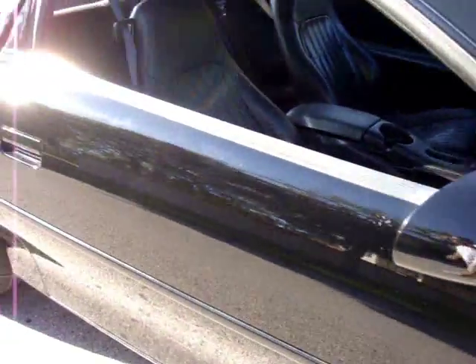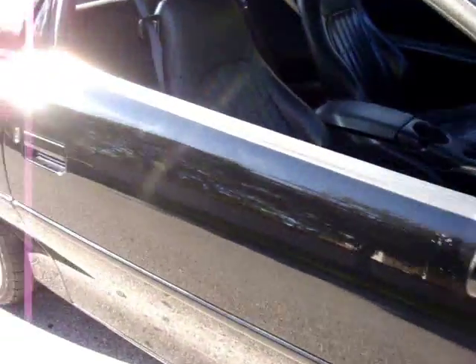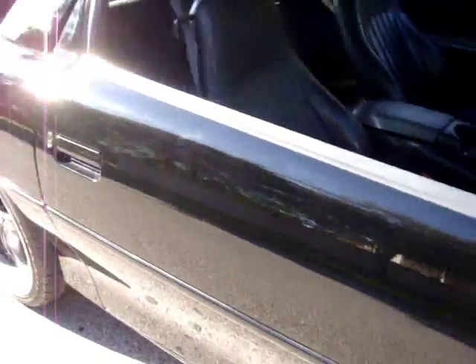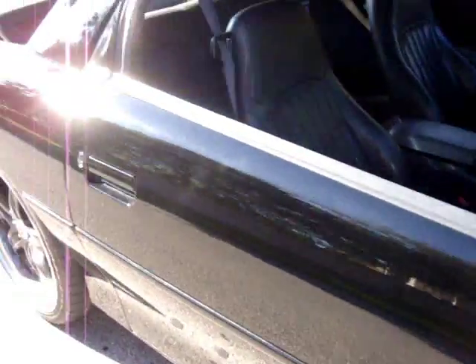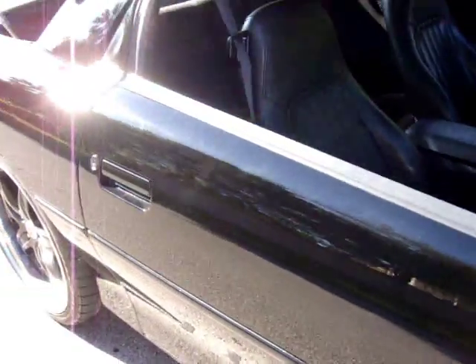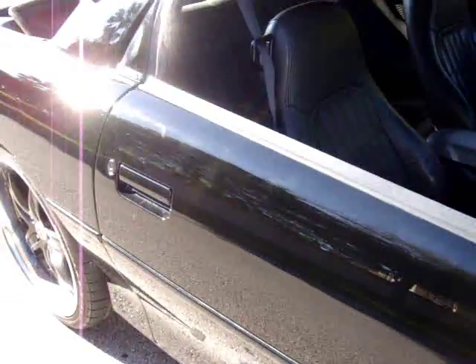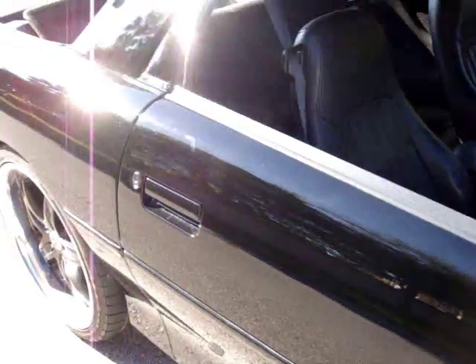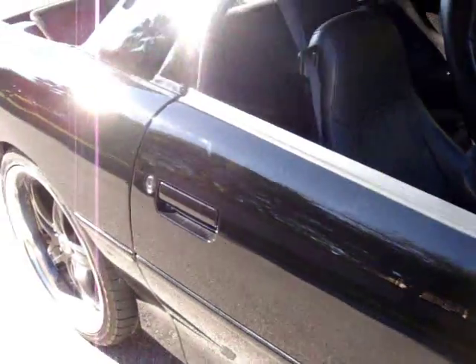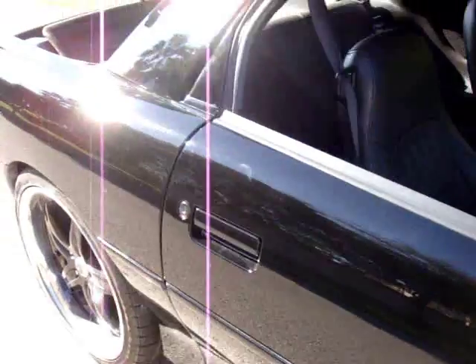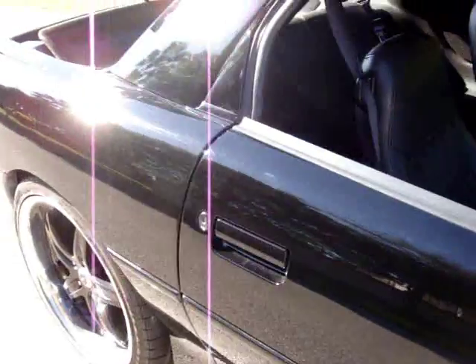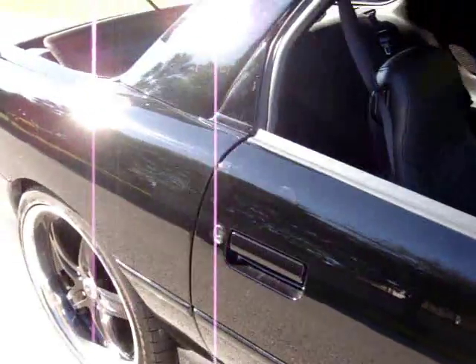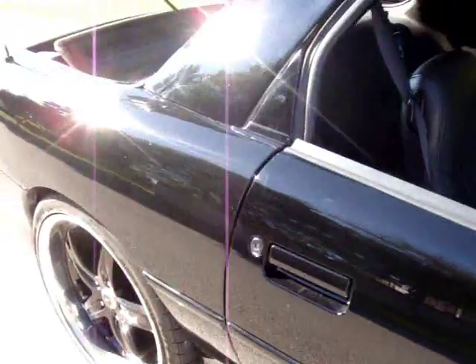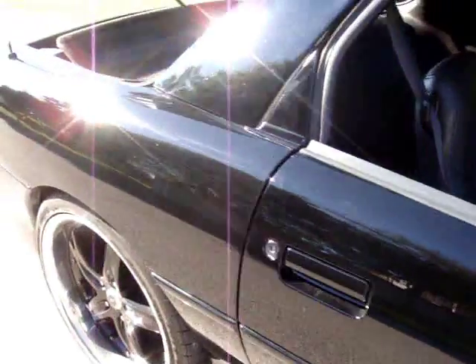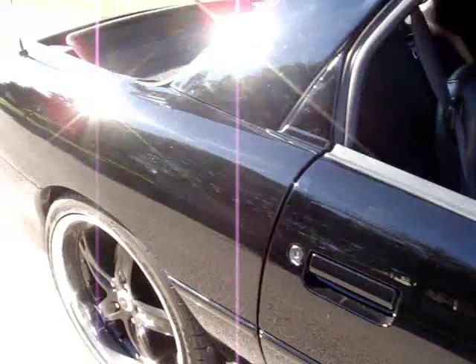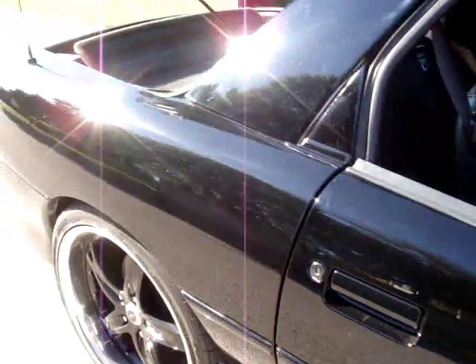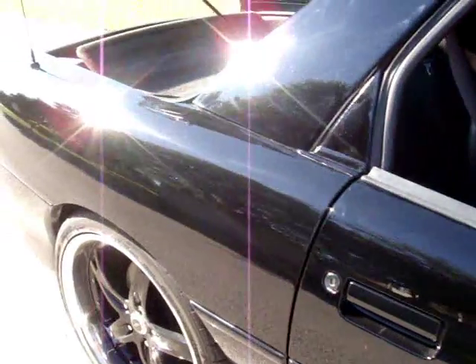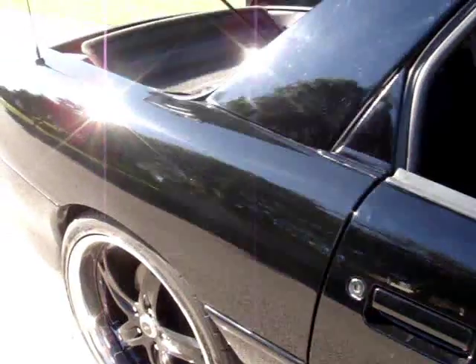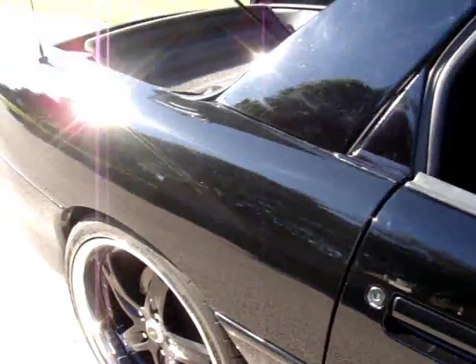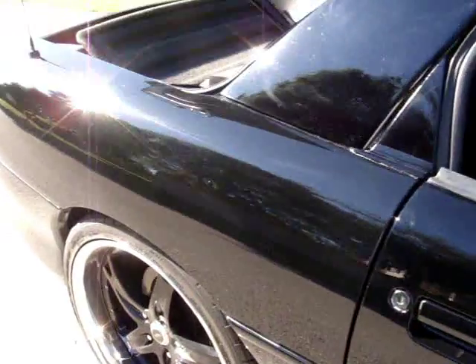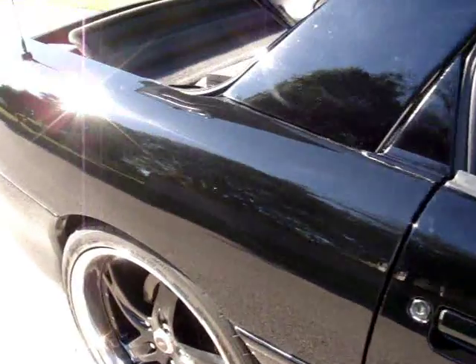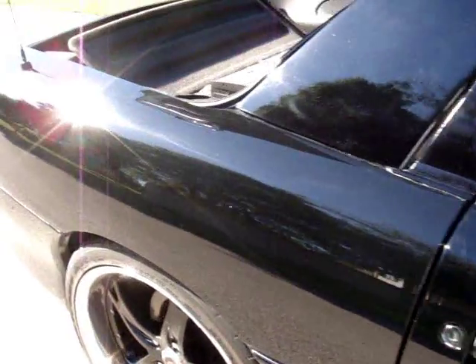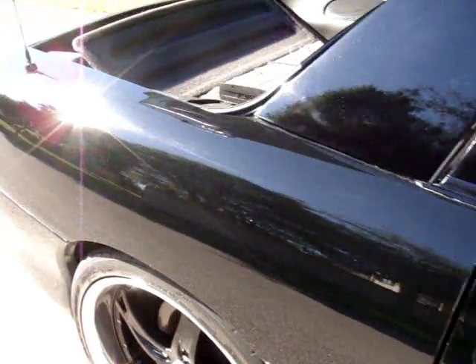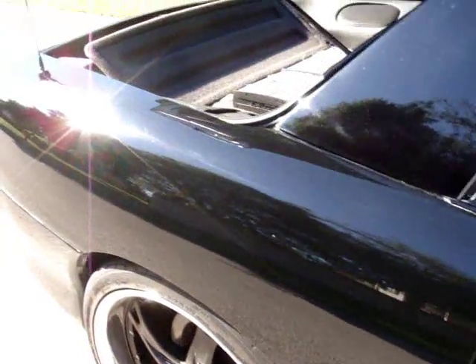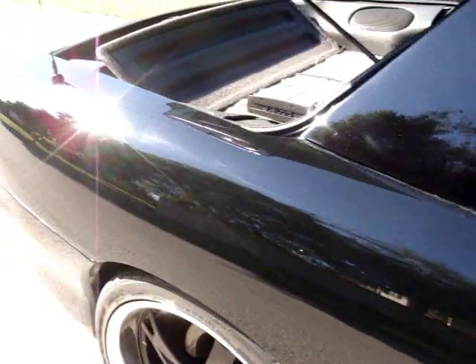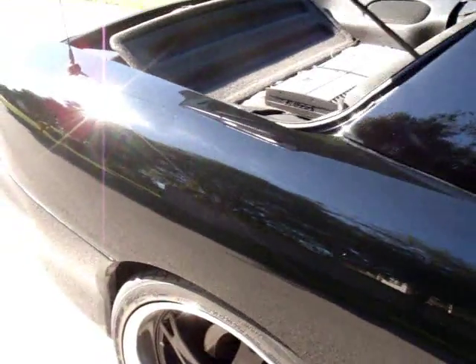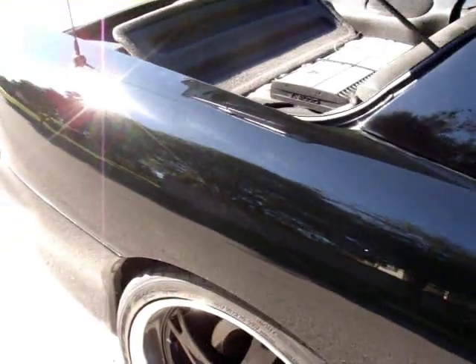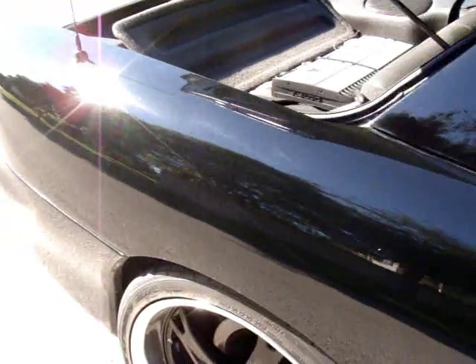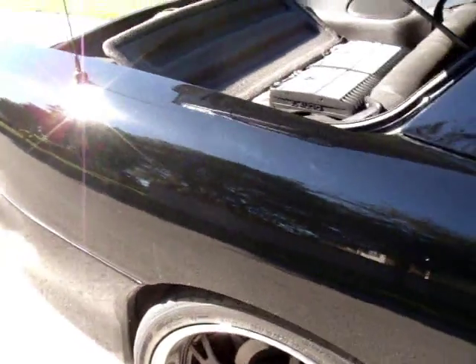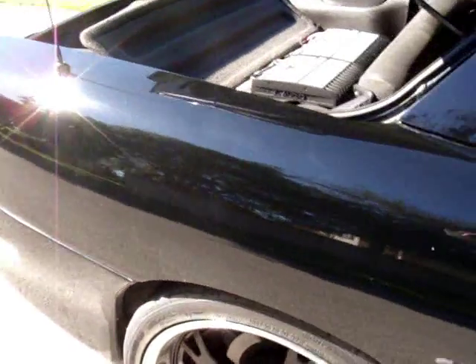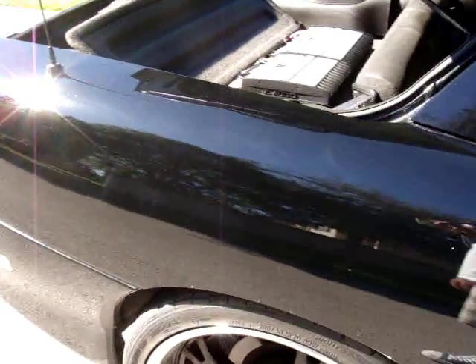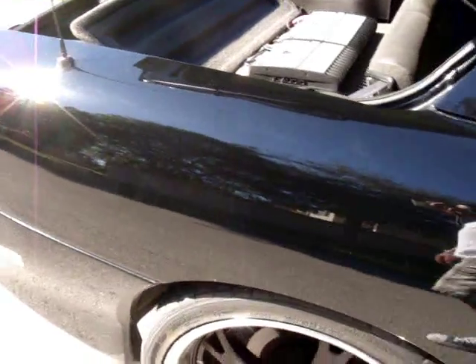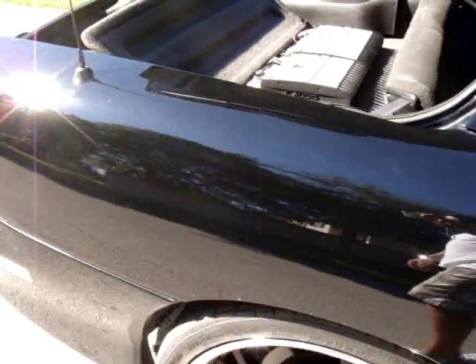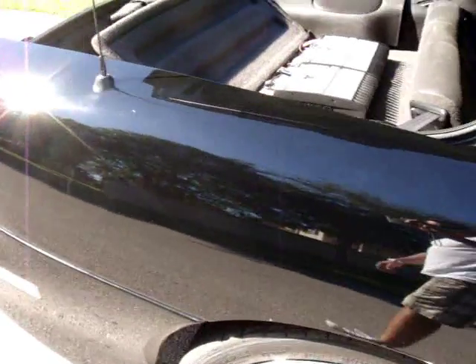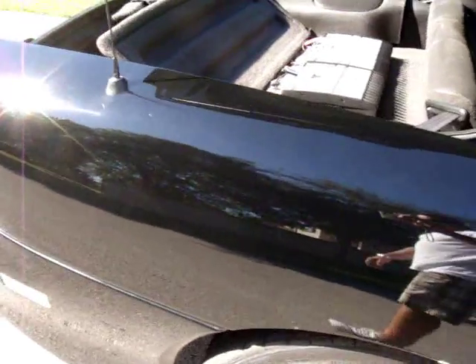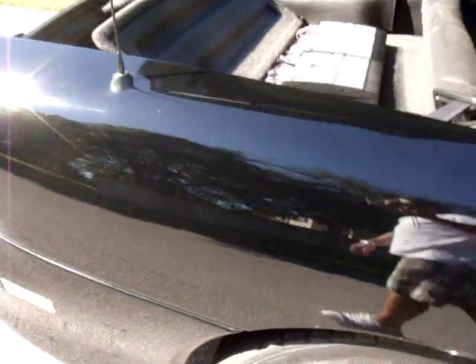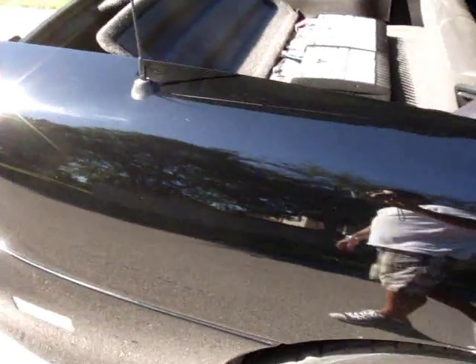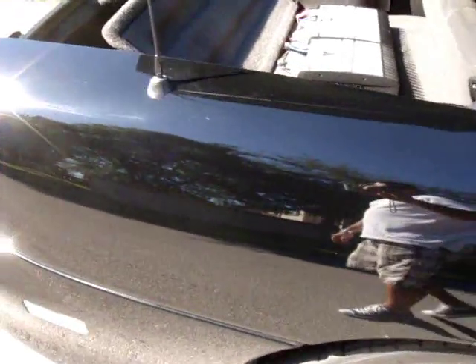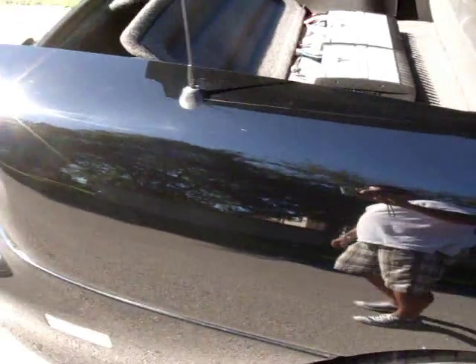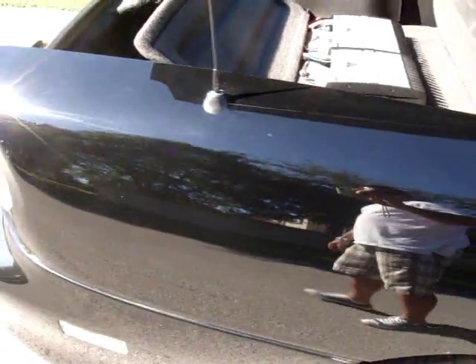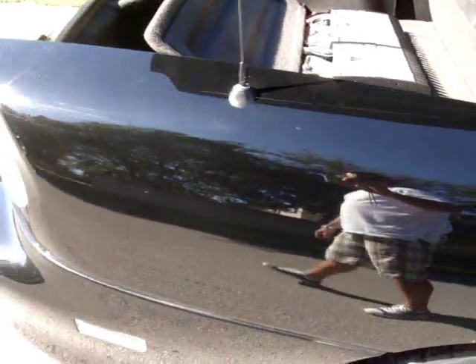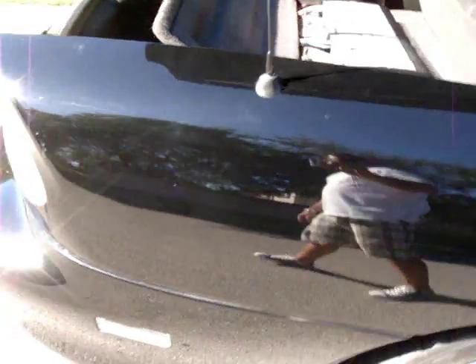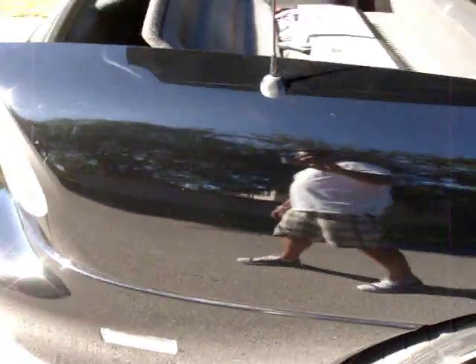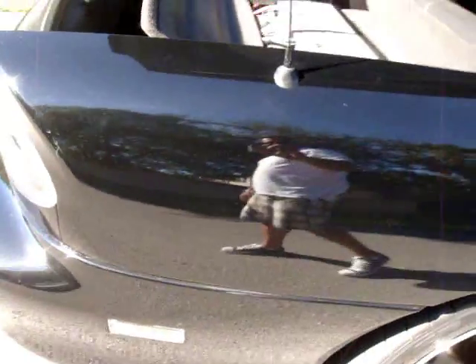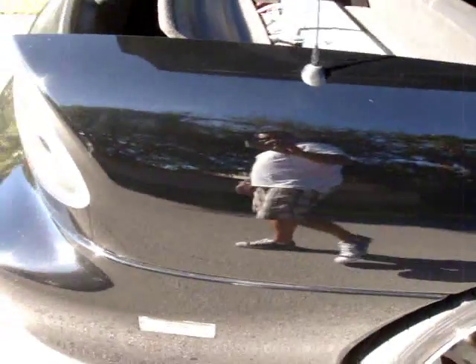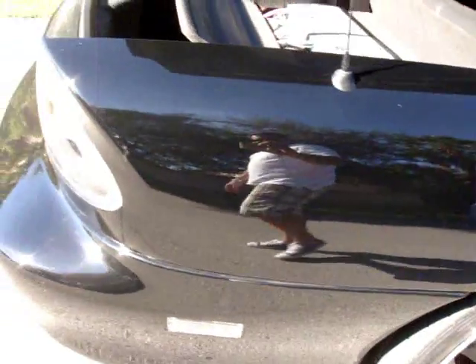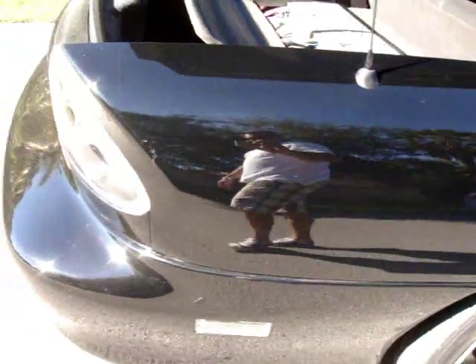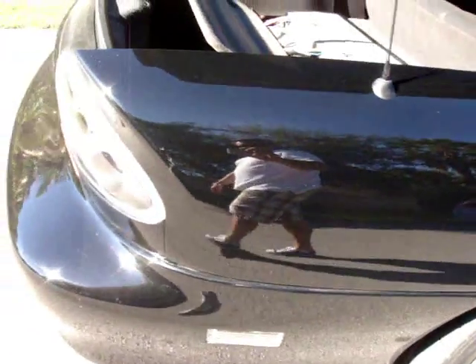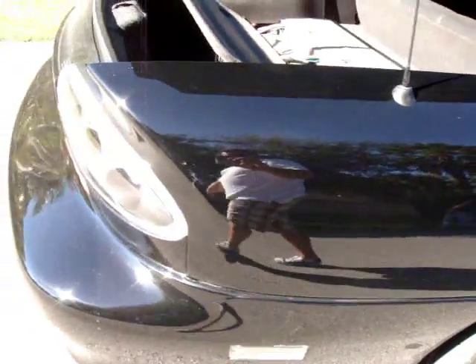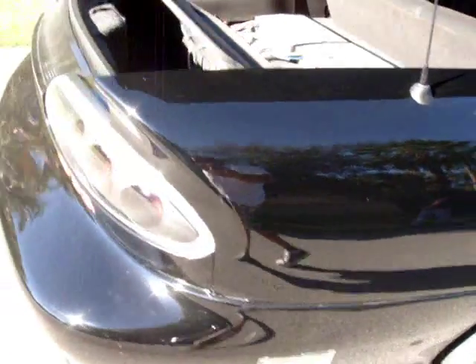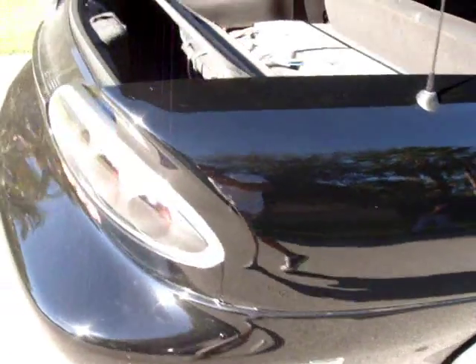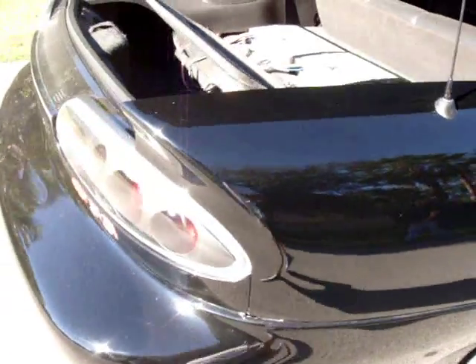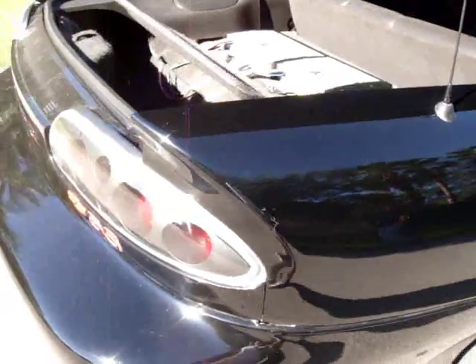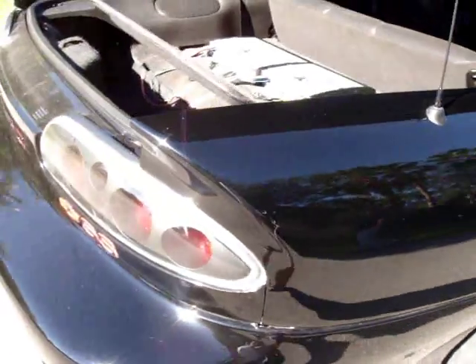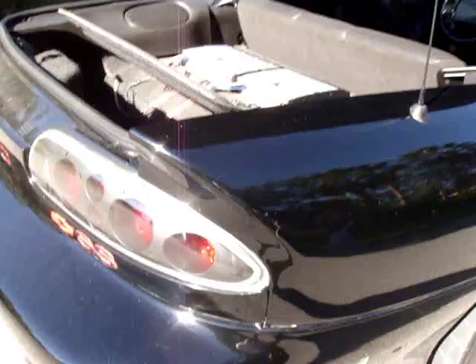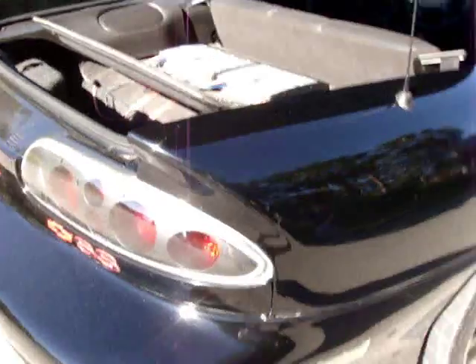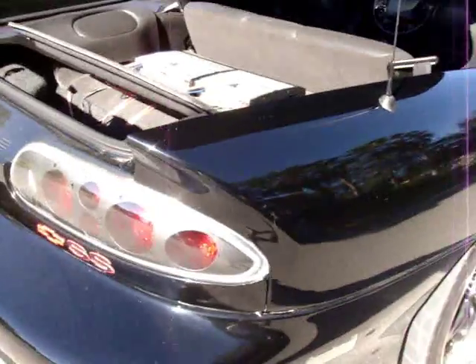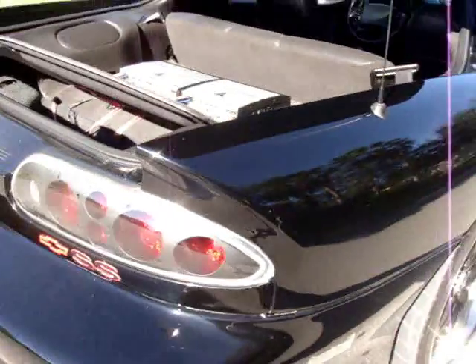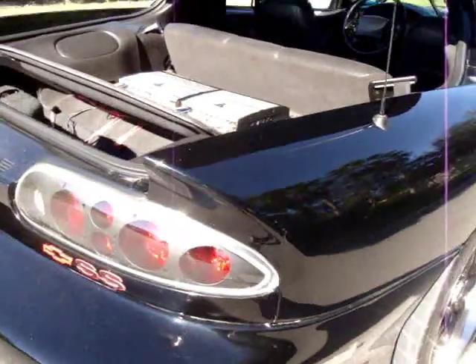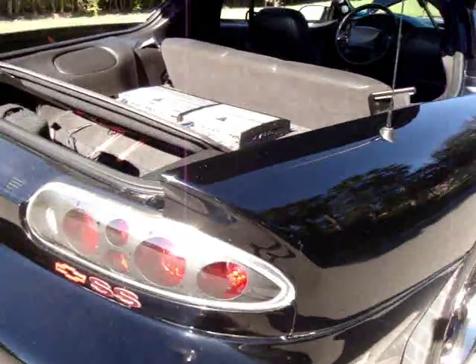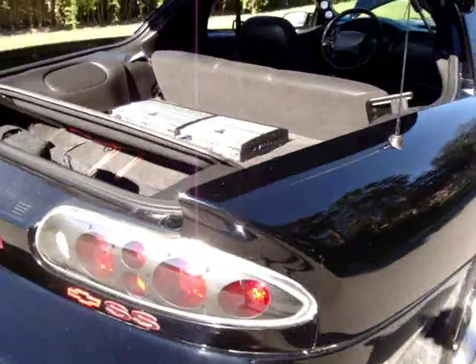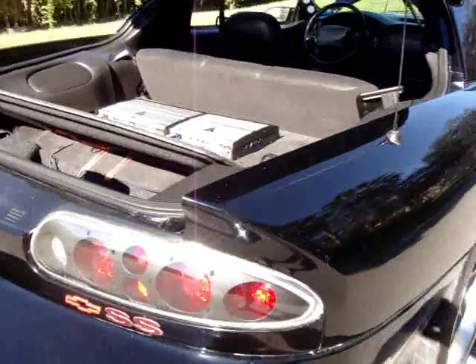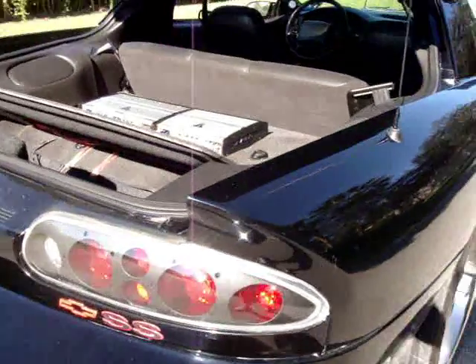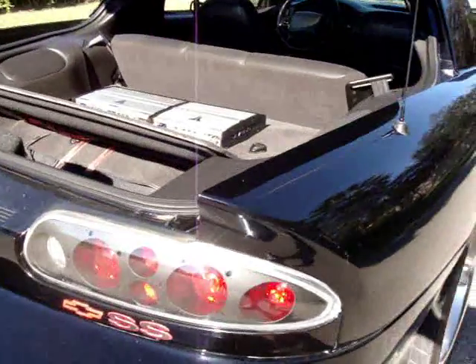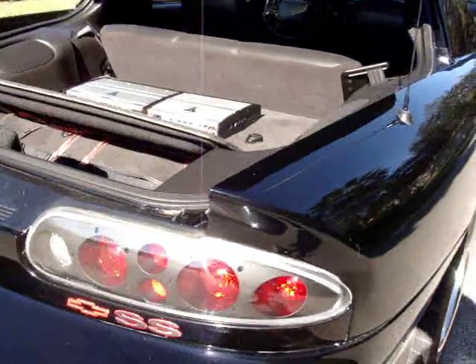Paint is very nice — had the car wet sanded and buffed. It's got custom tail lights on it.